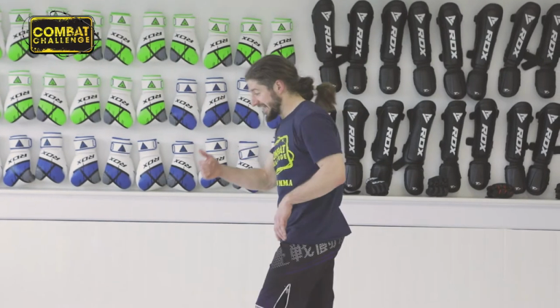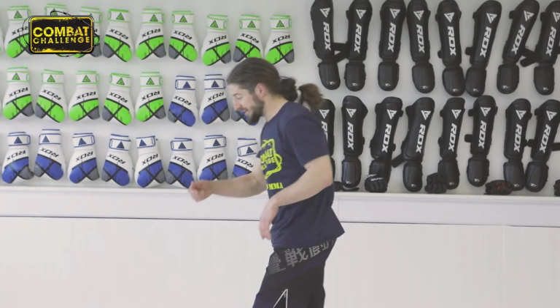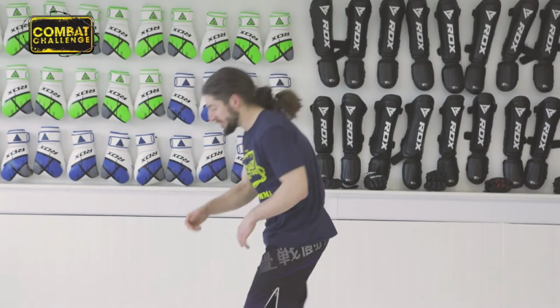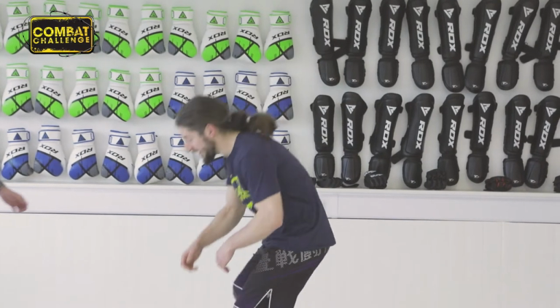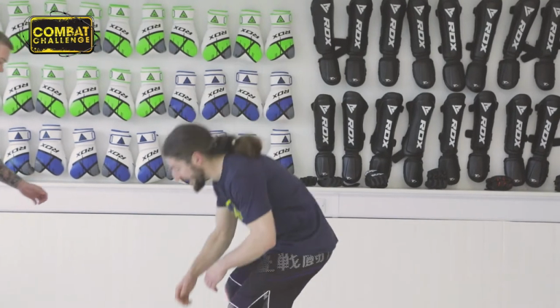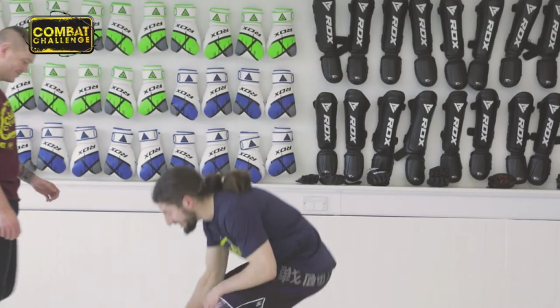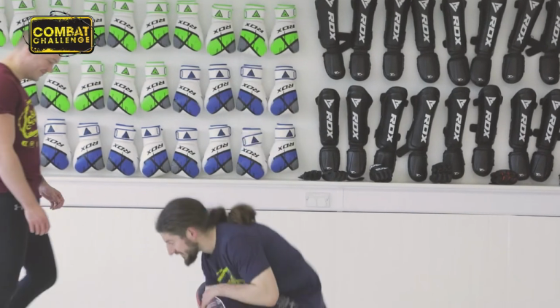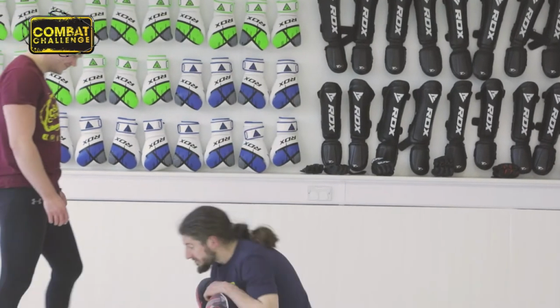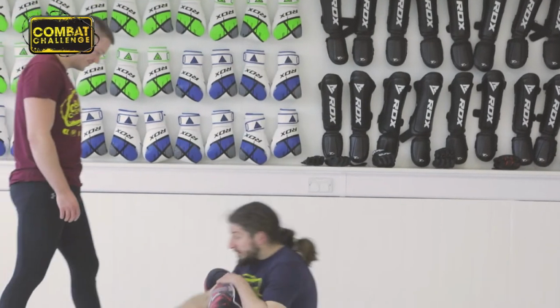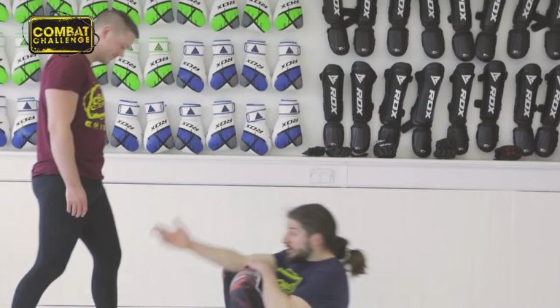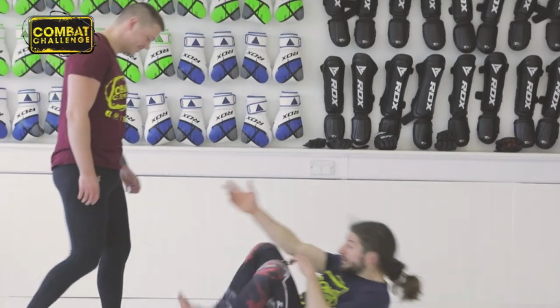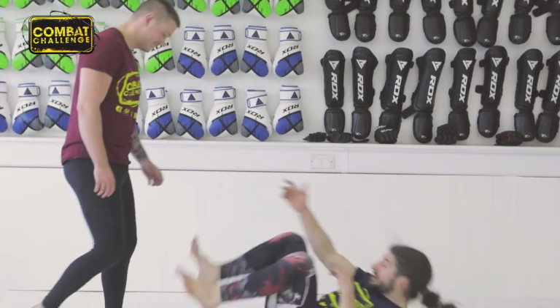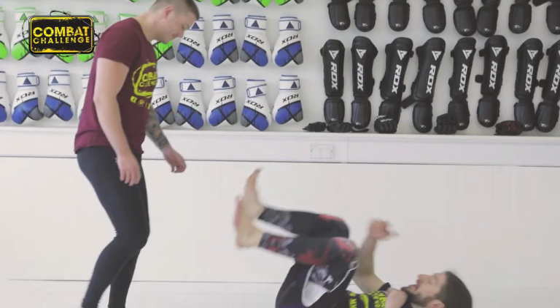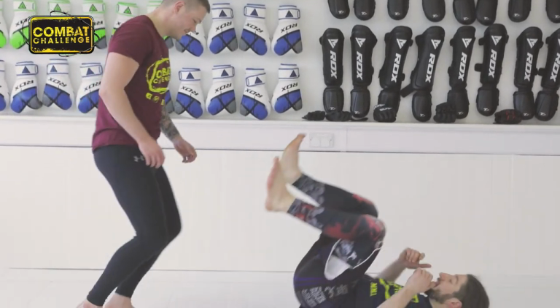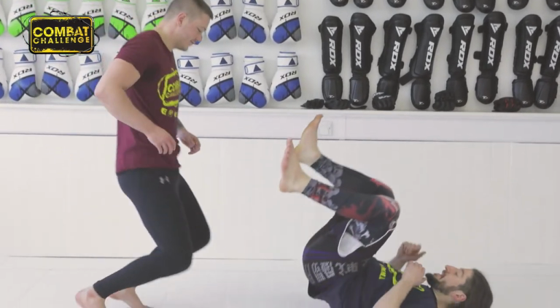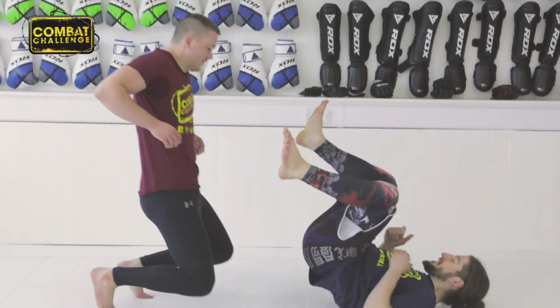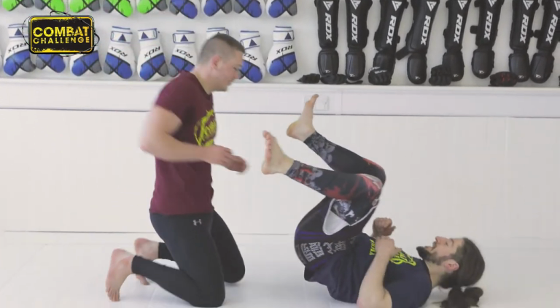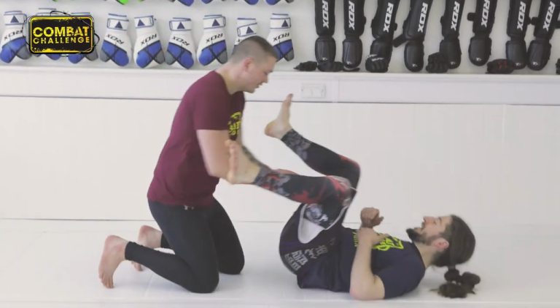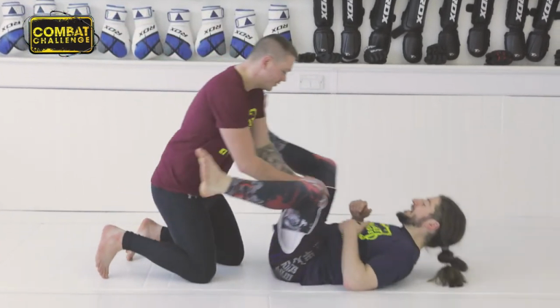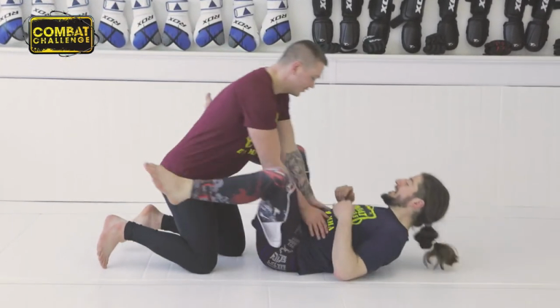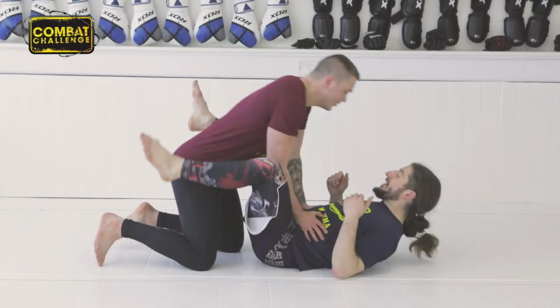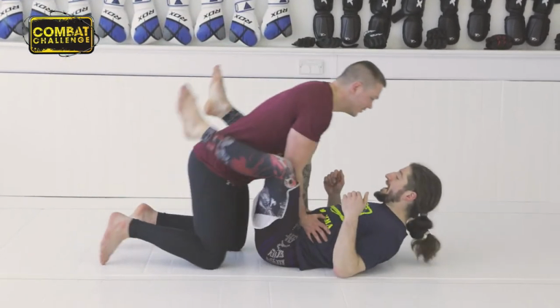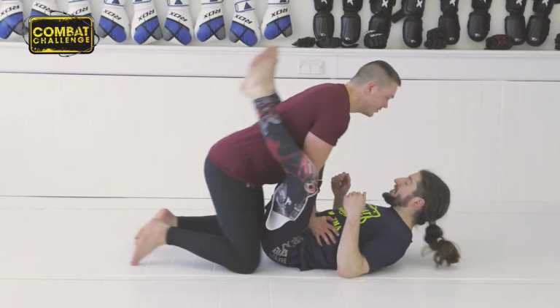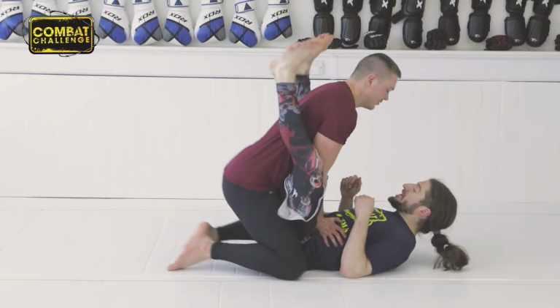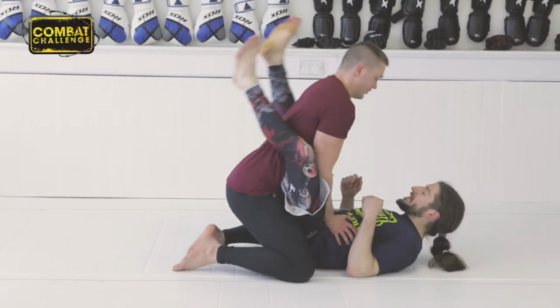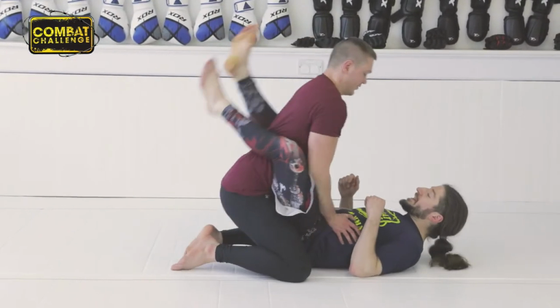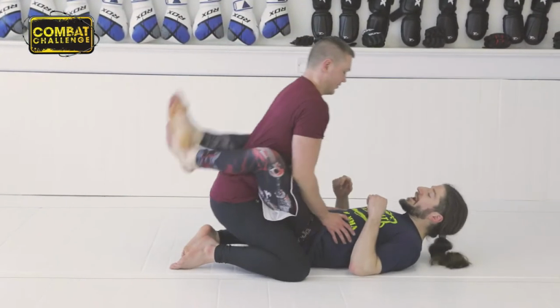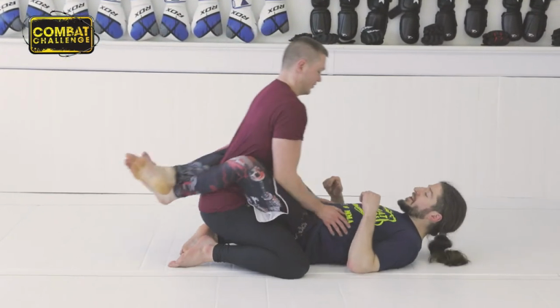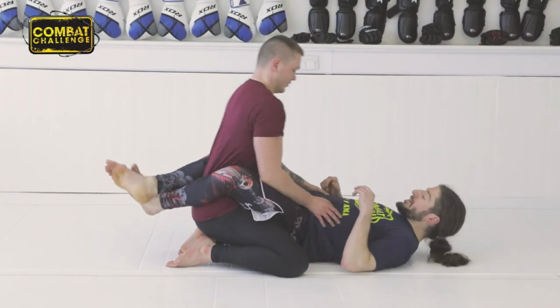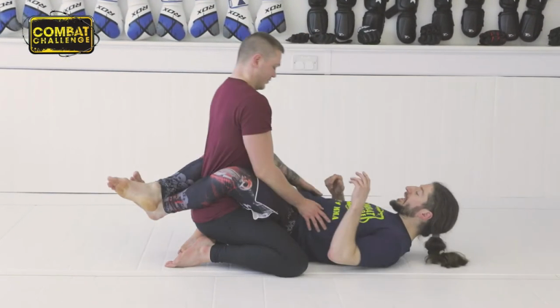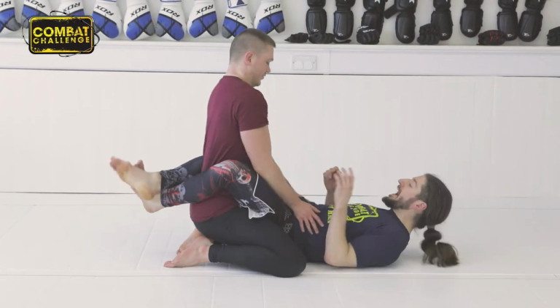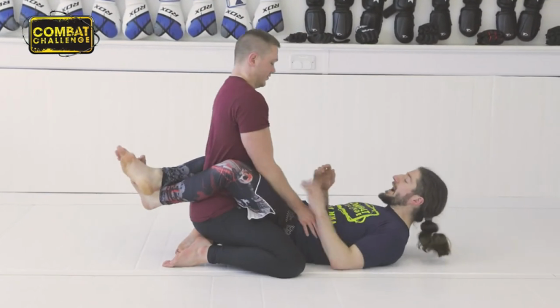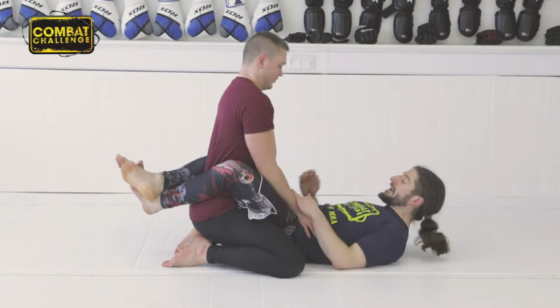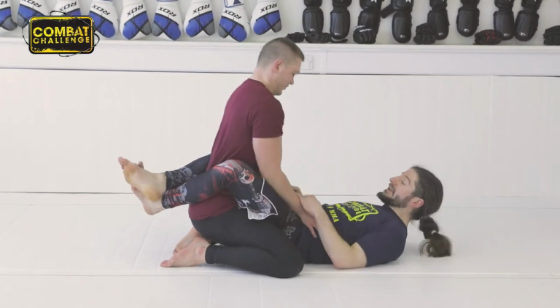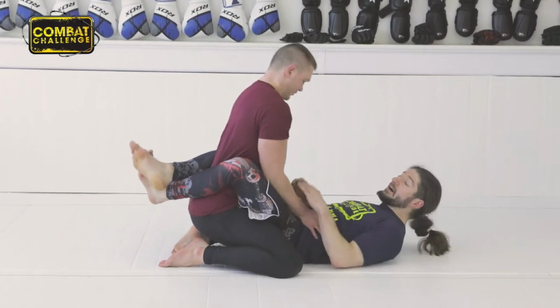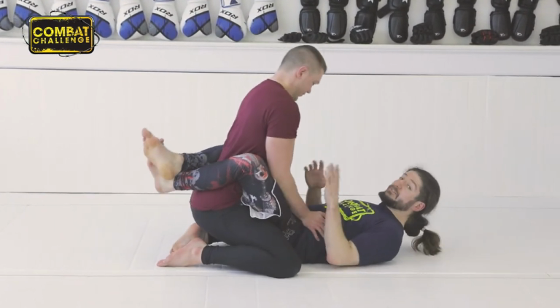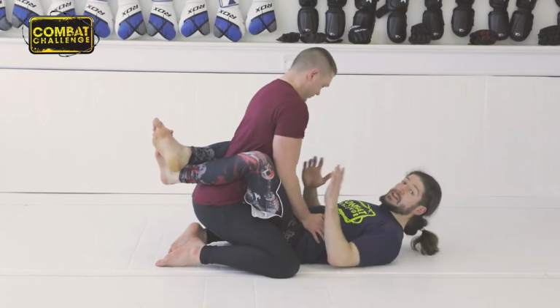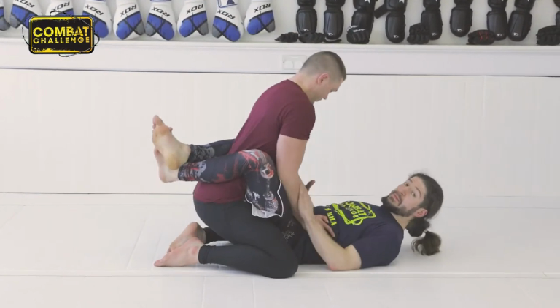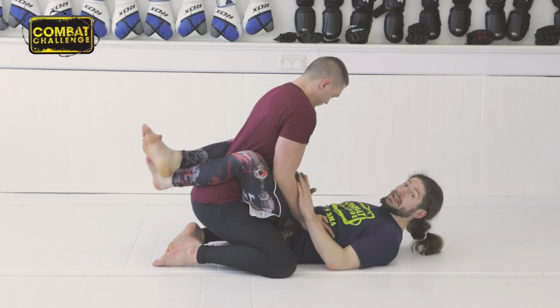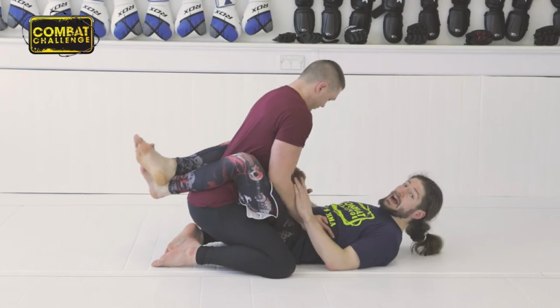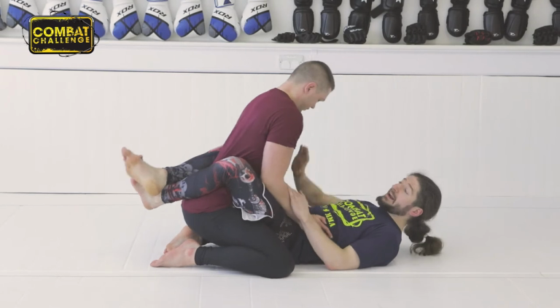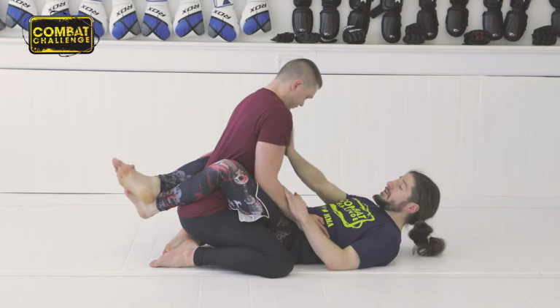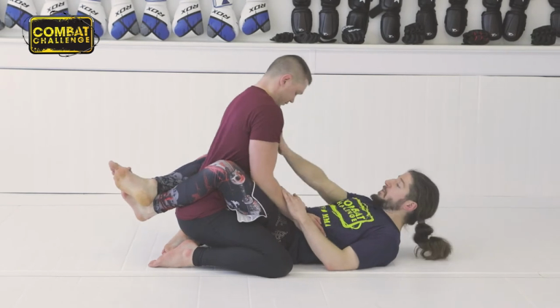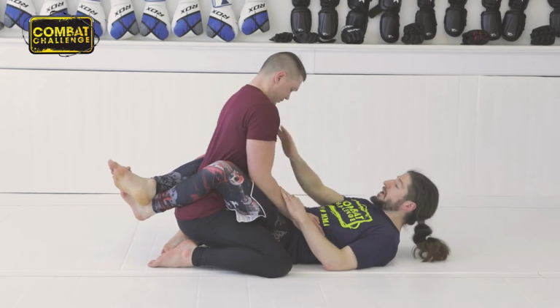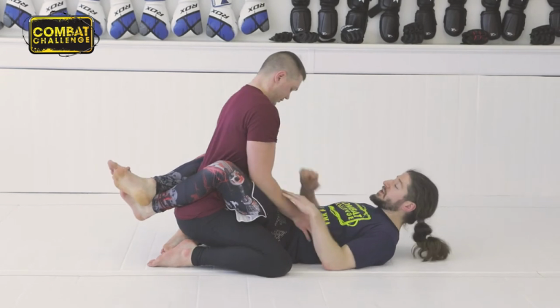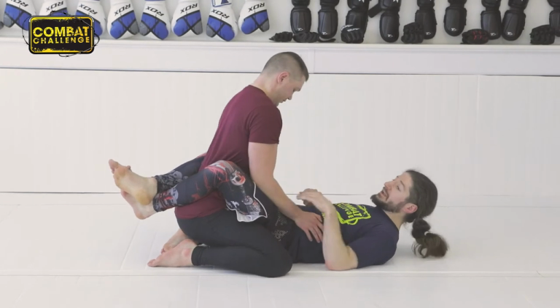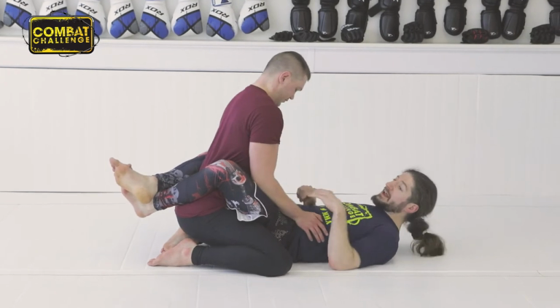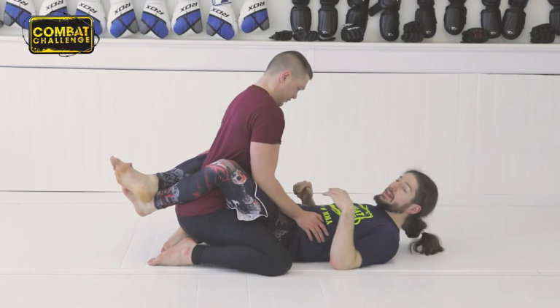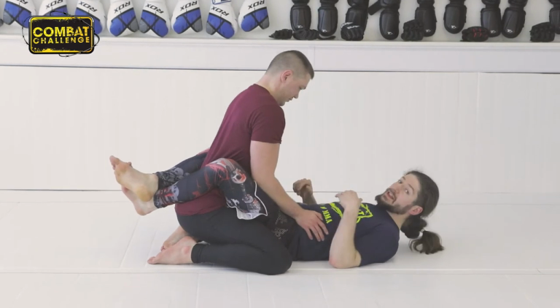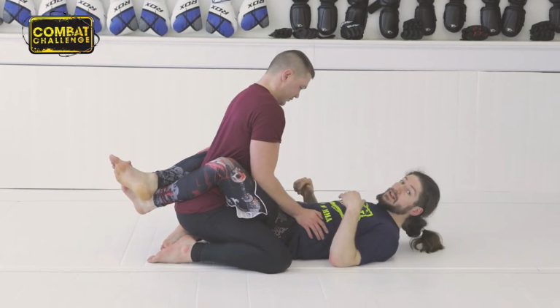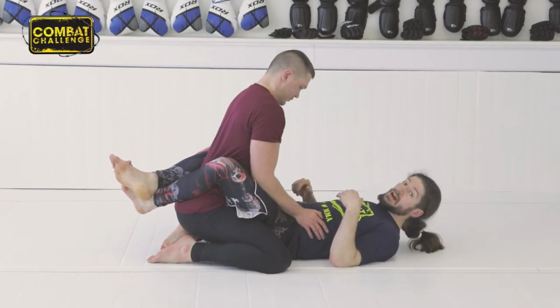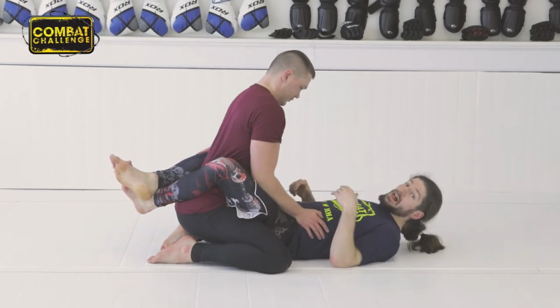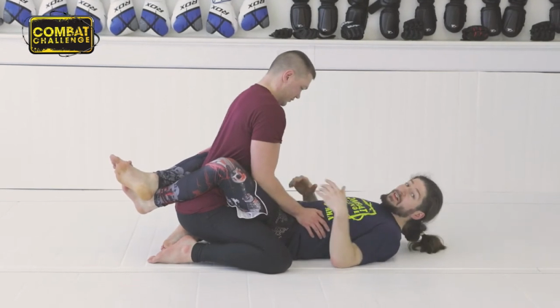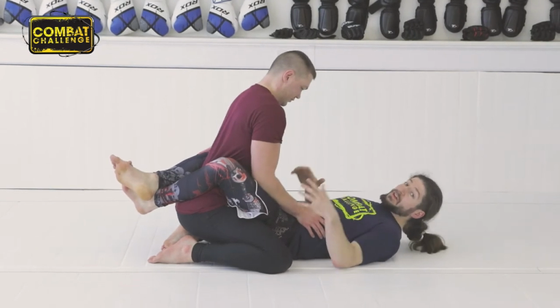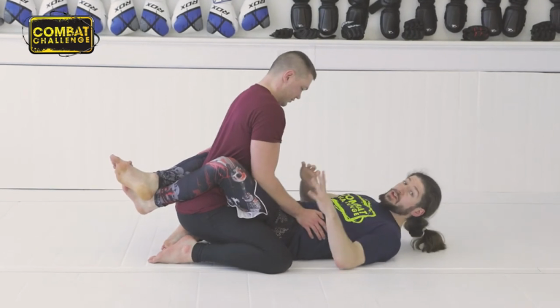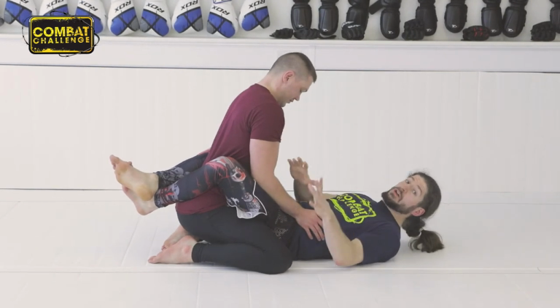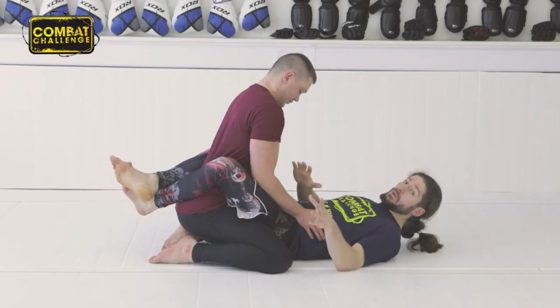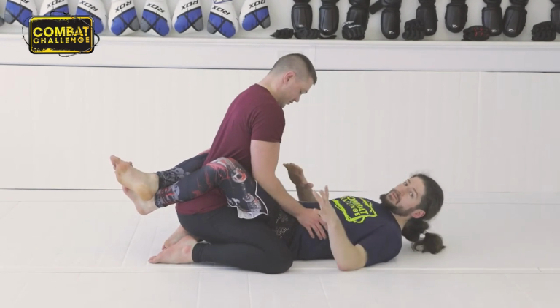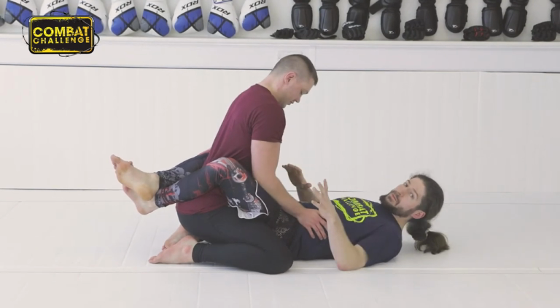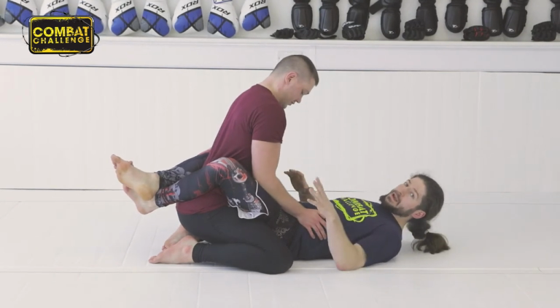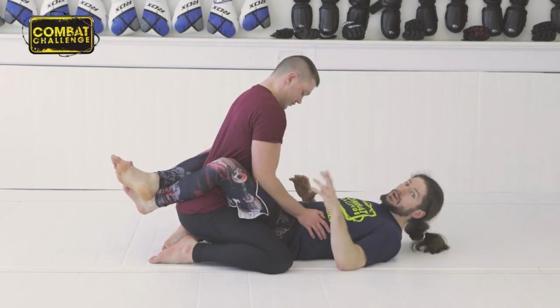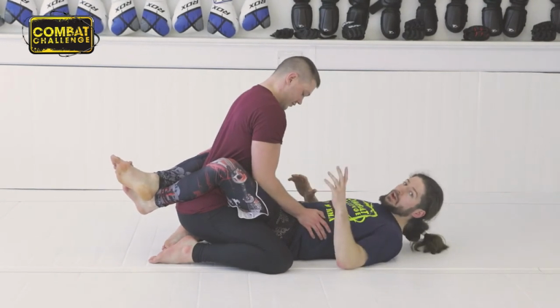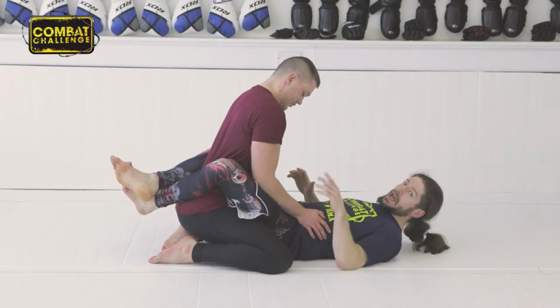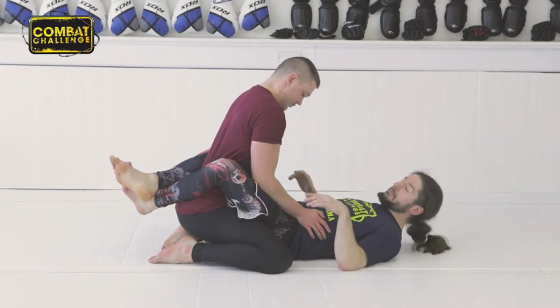Dan, come here. That's my beautiful assistant. Dan's in my guard. Now, if he's in my guard and he's postured like this, there's no sweep for me, not yet.